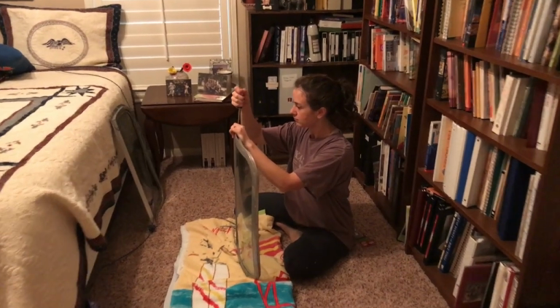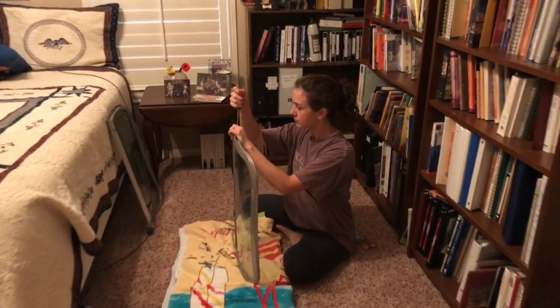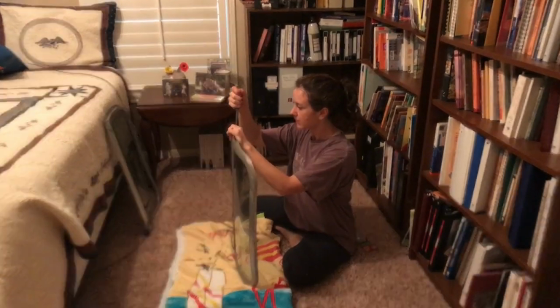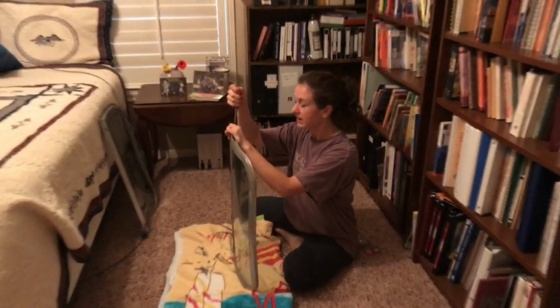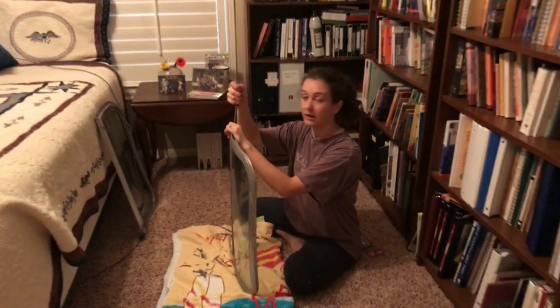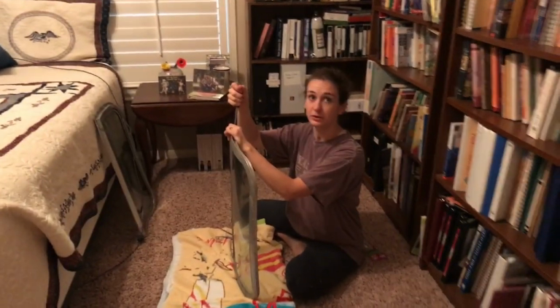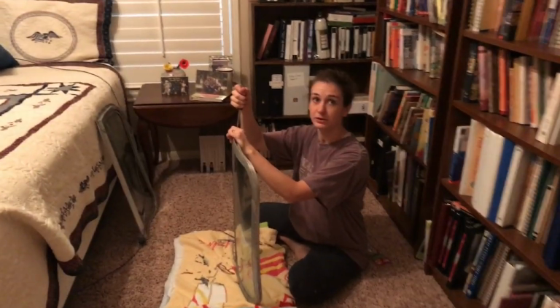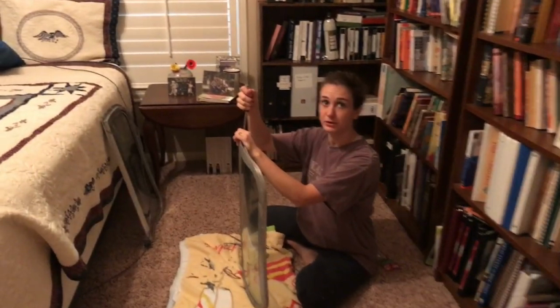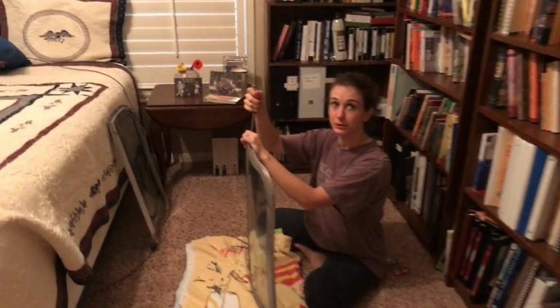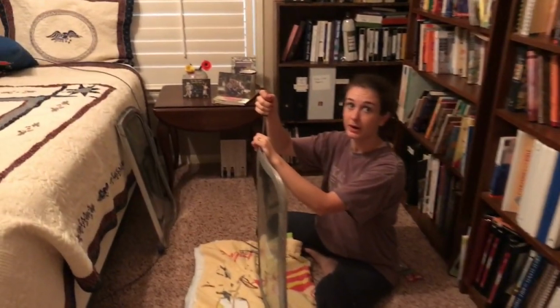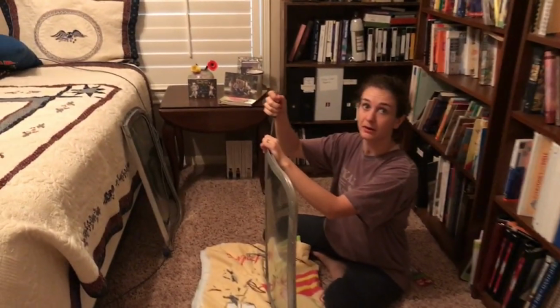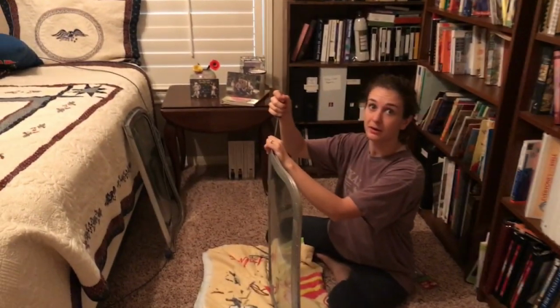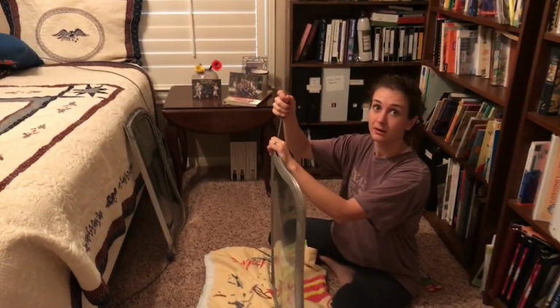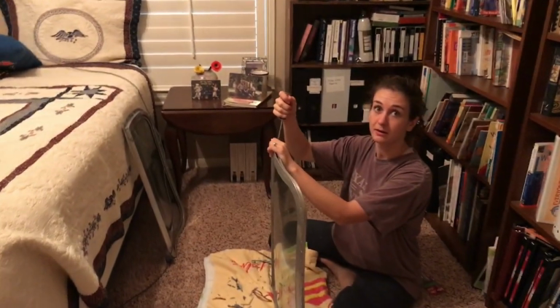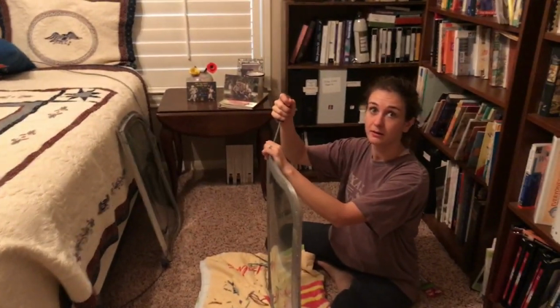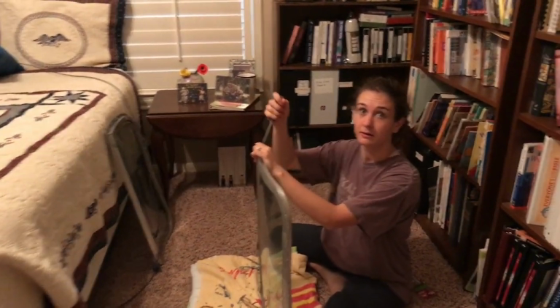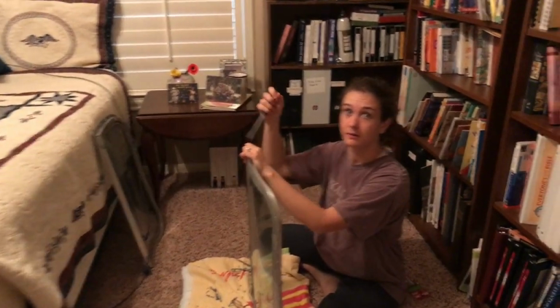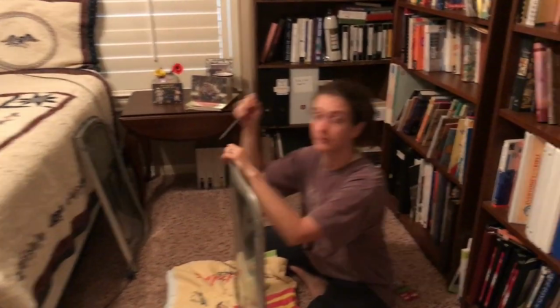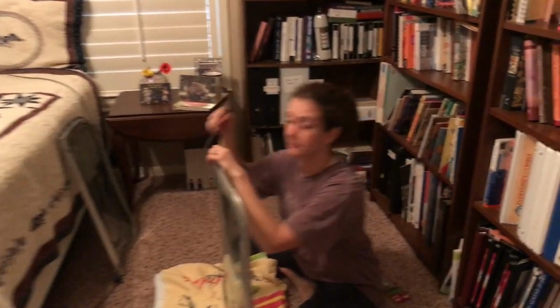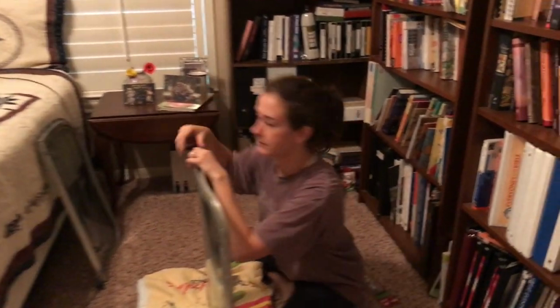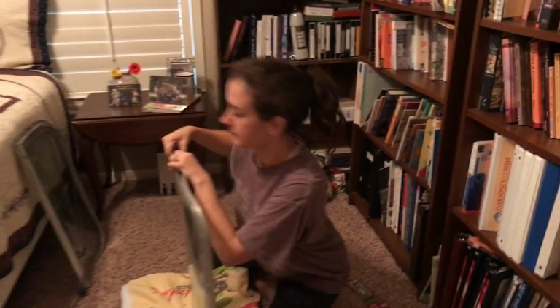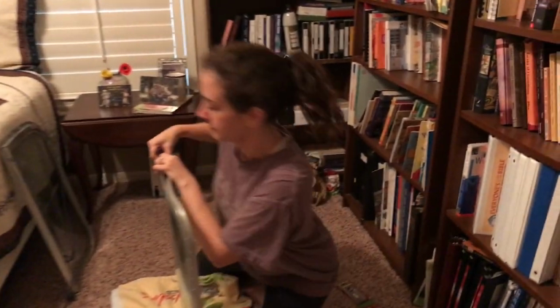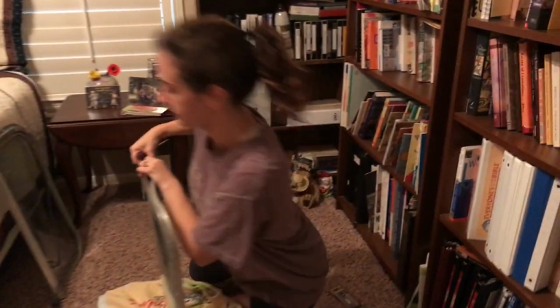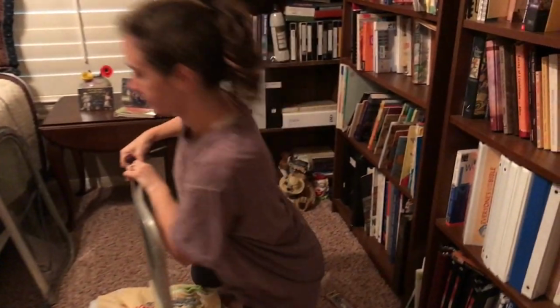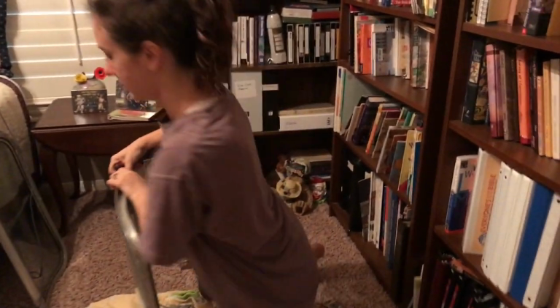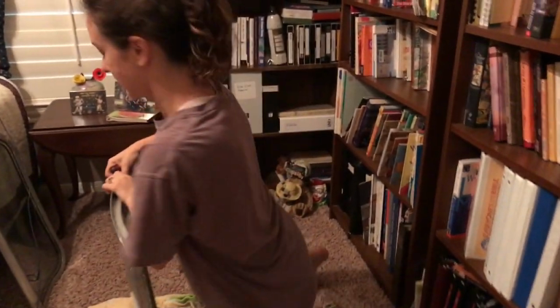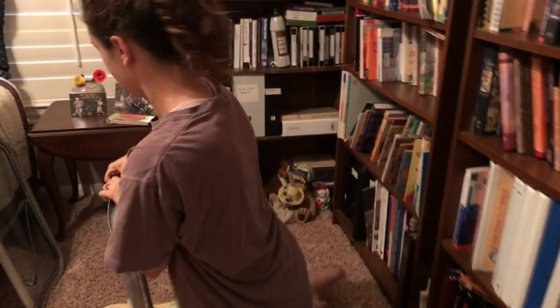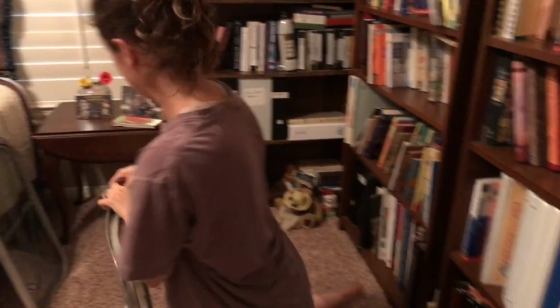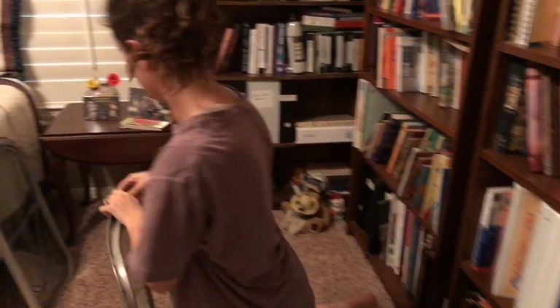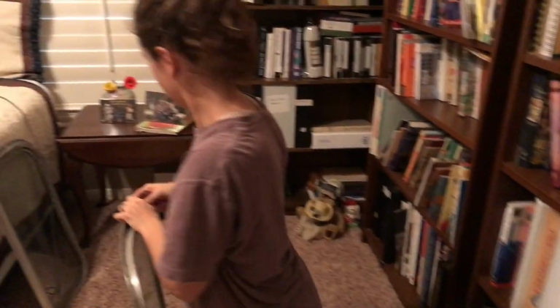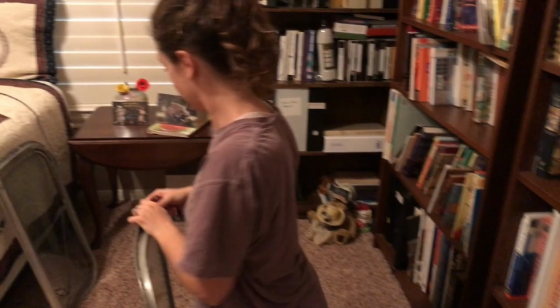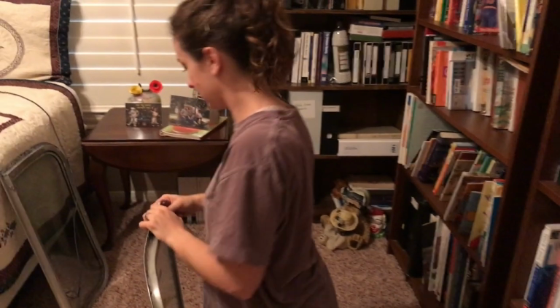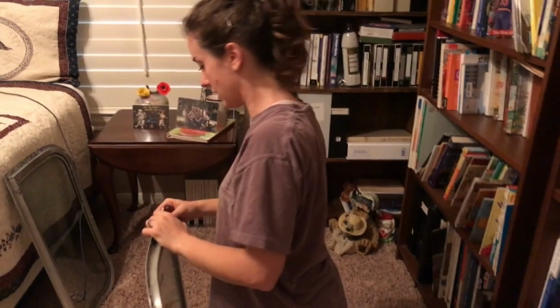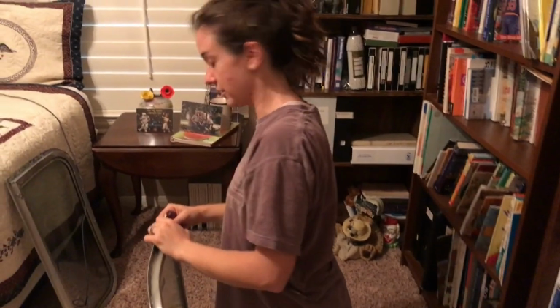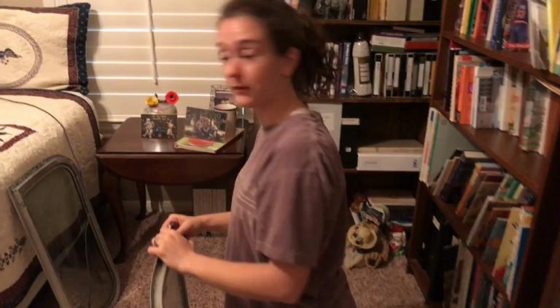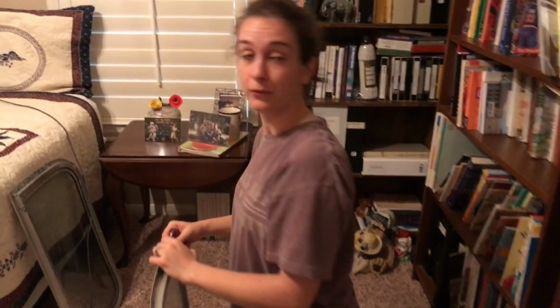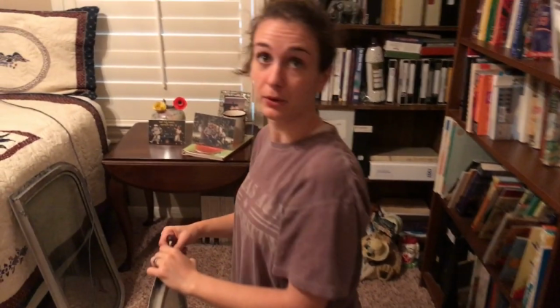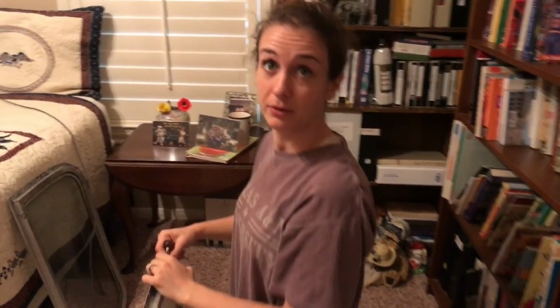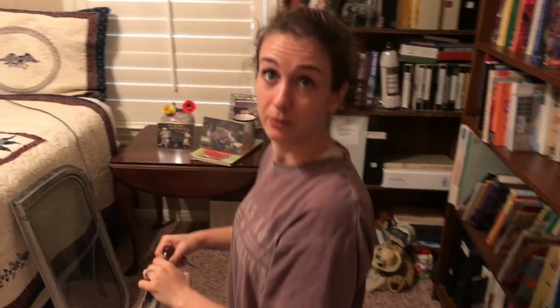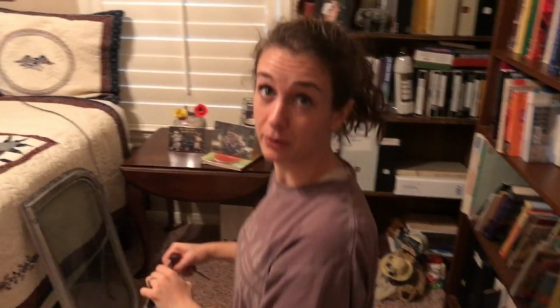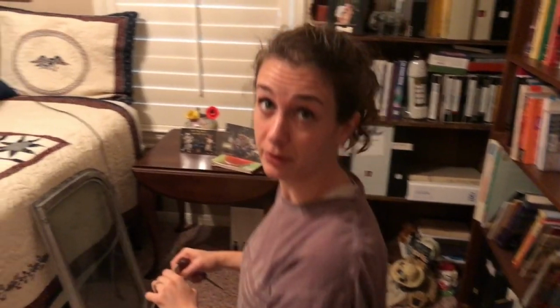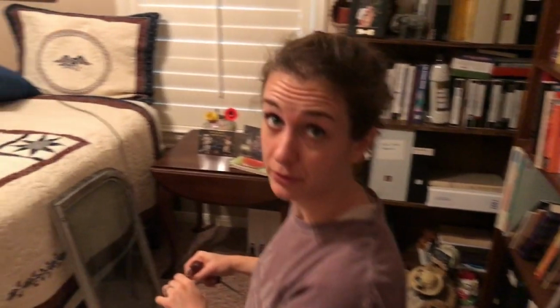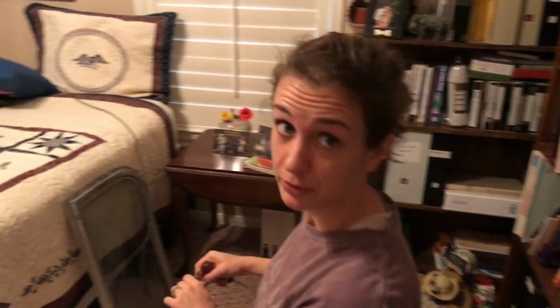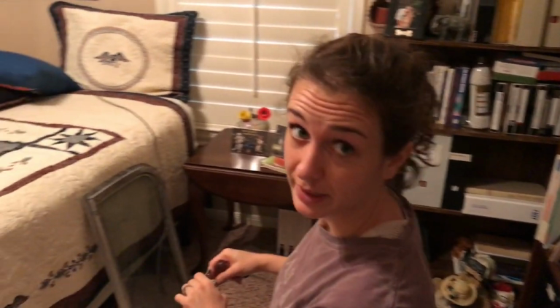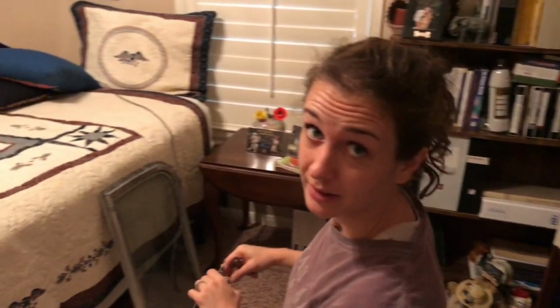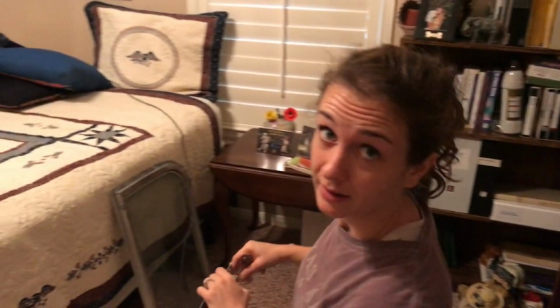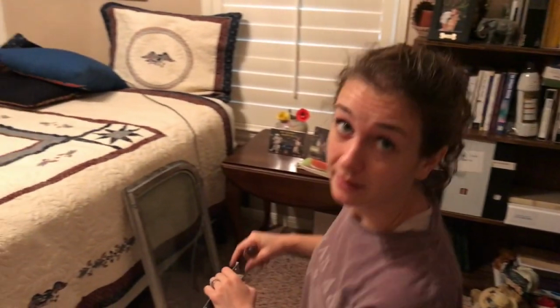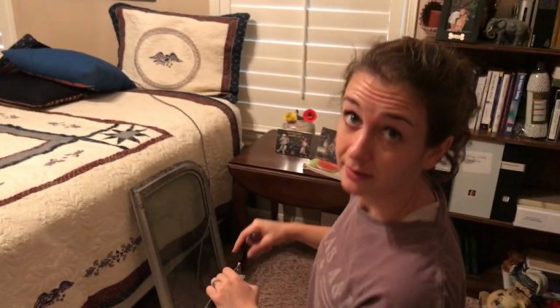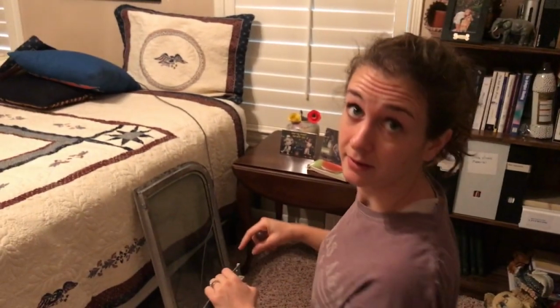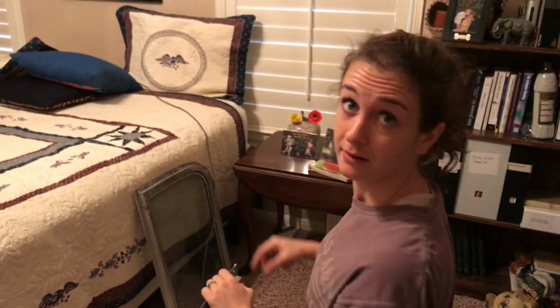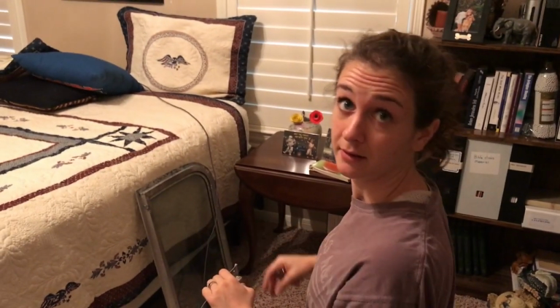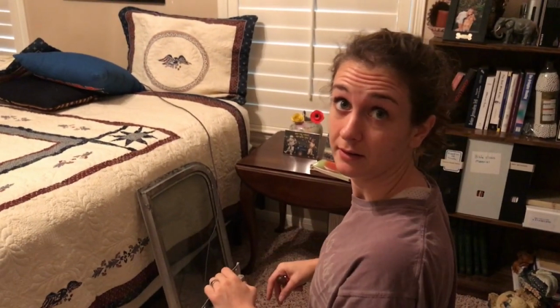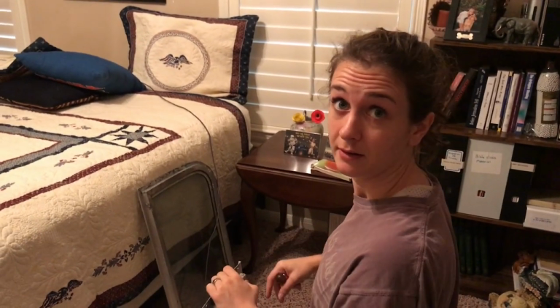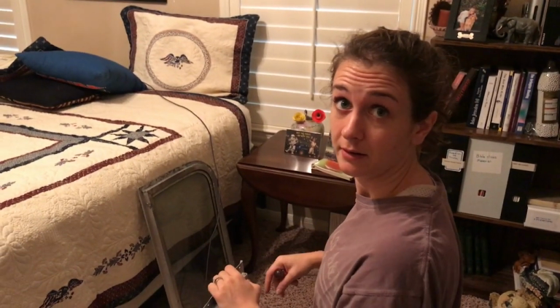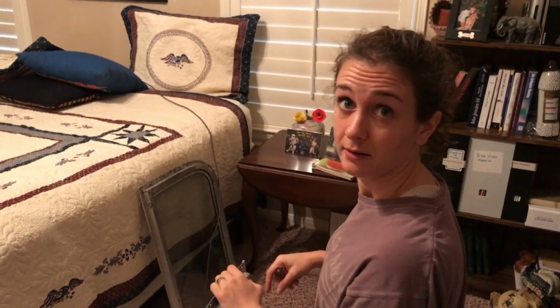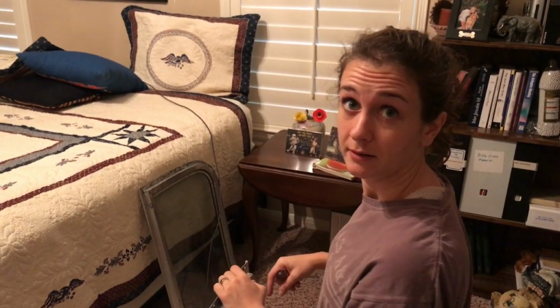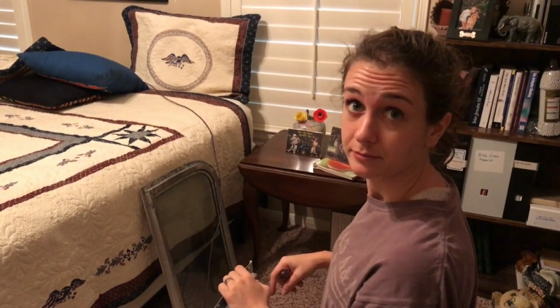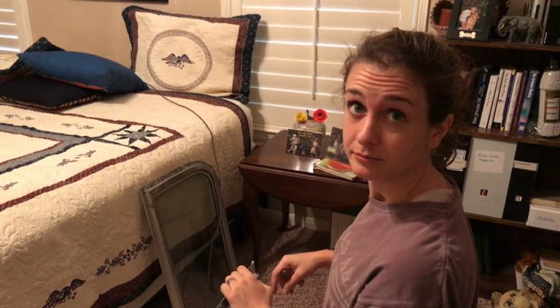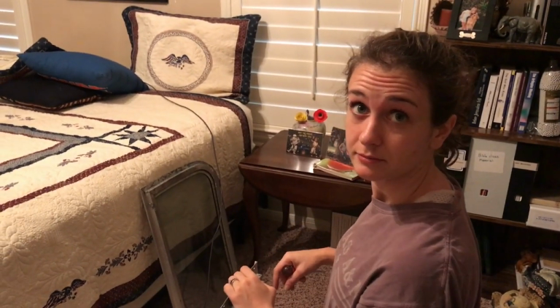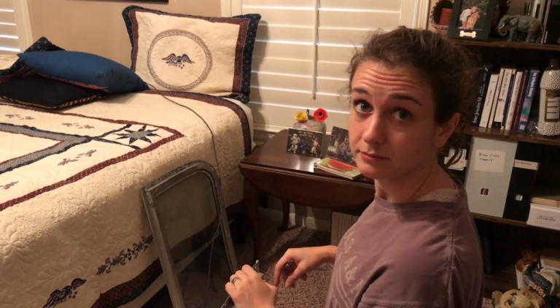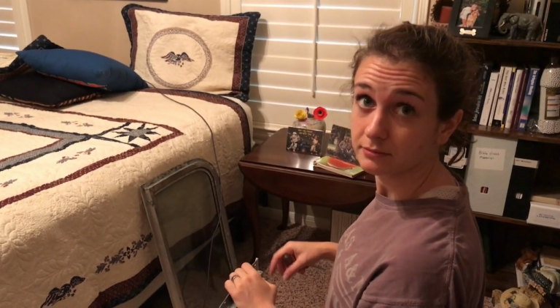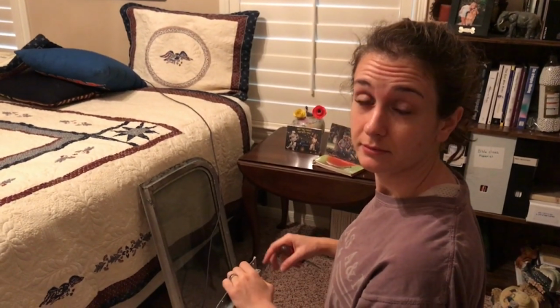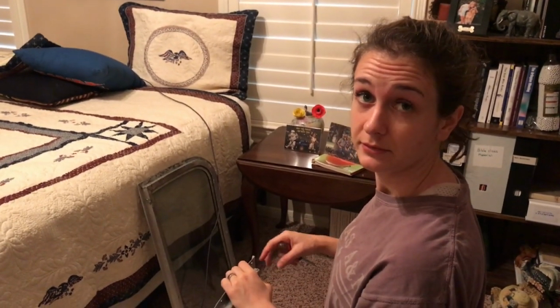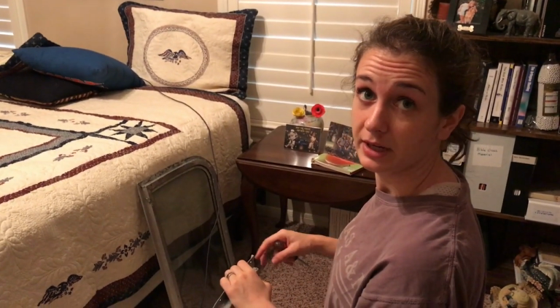I got one screw out. You got one screw out? What are you working on? The other three.